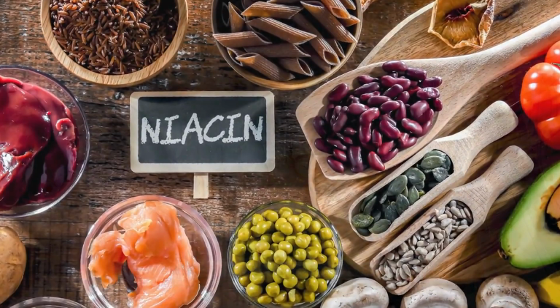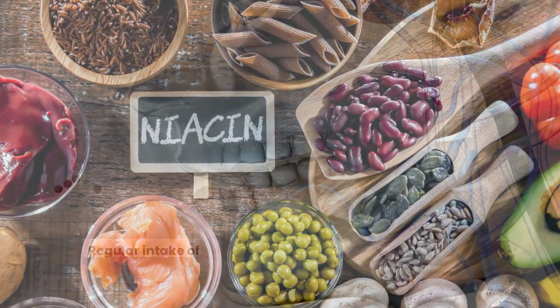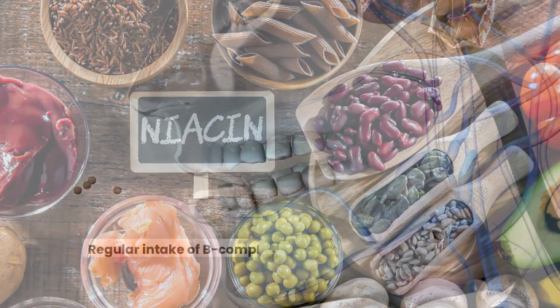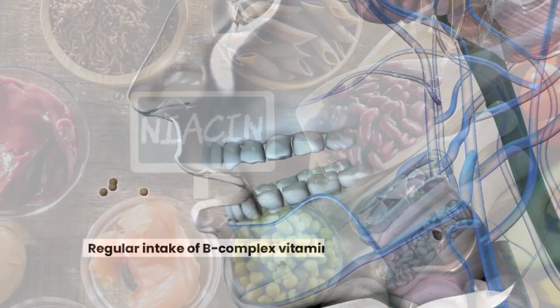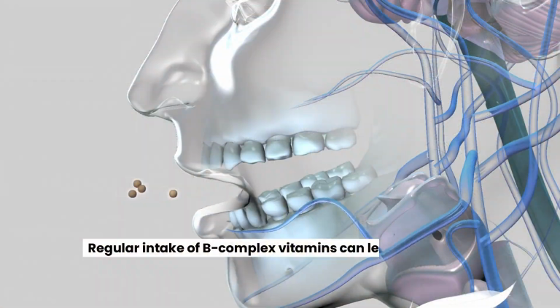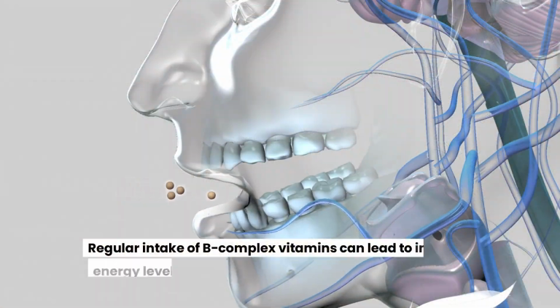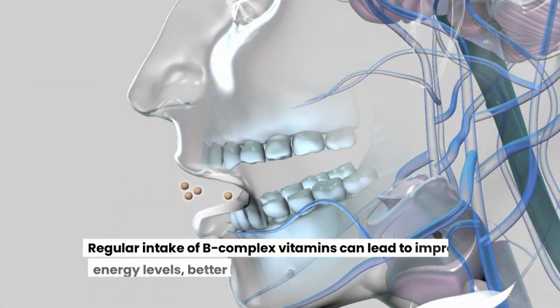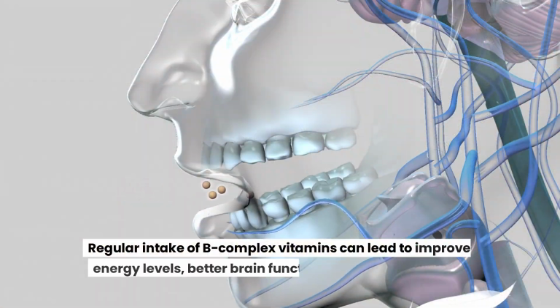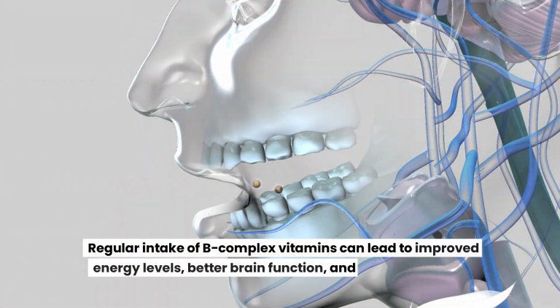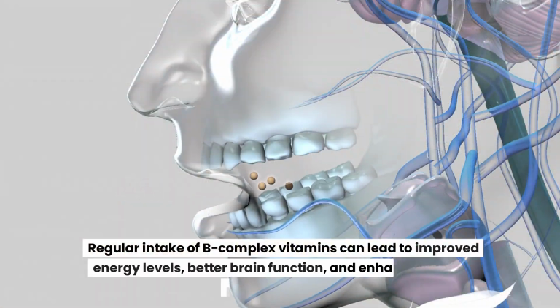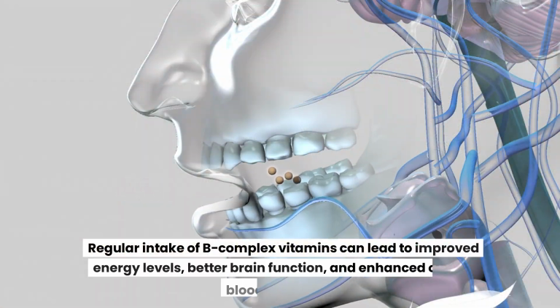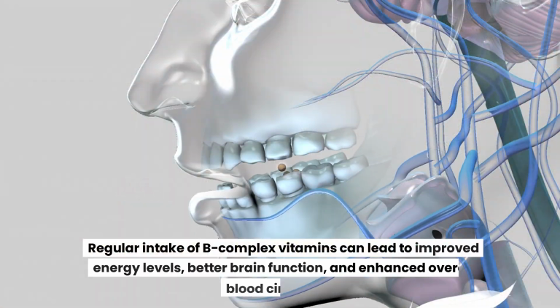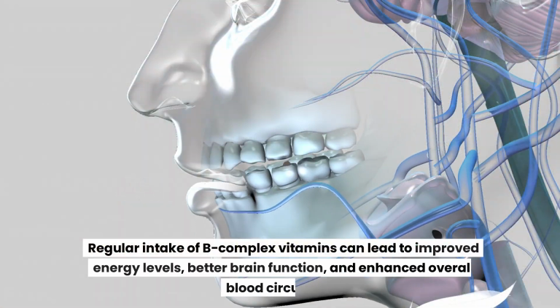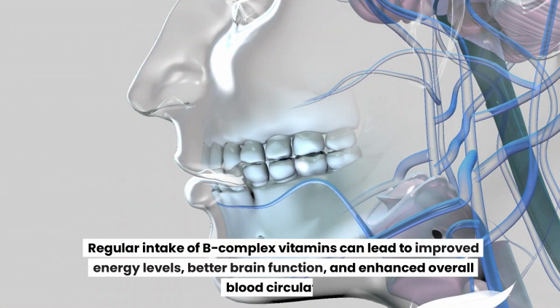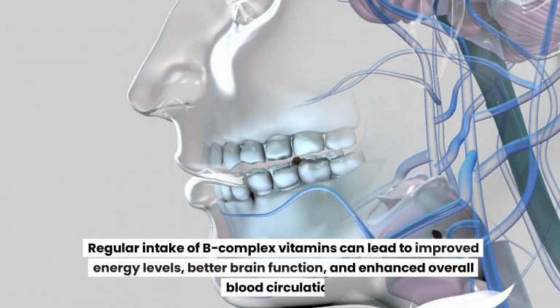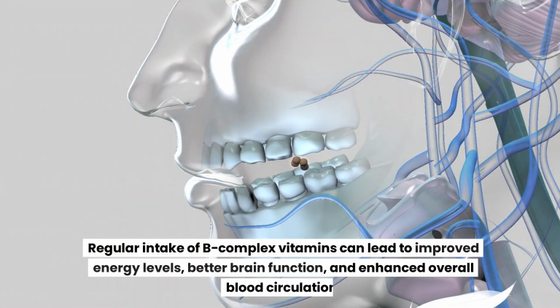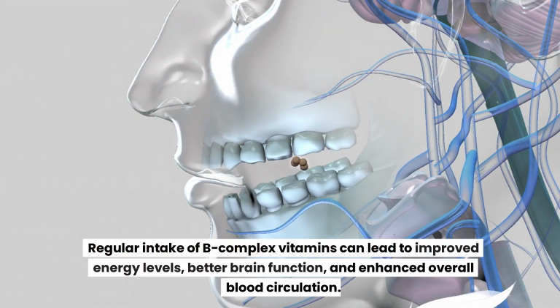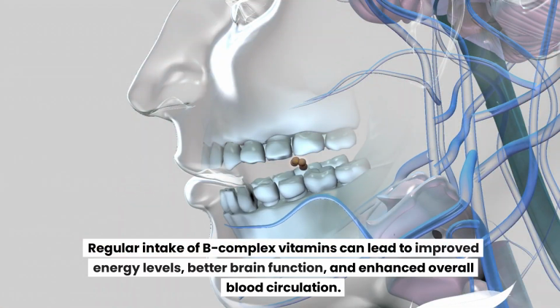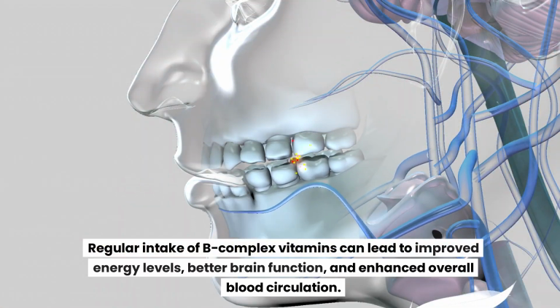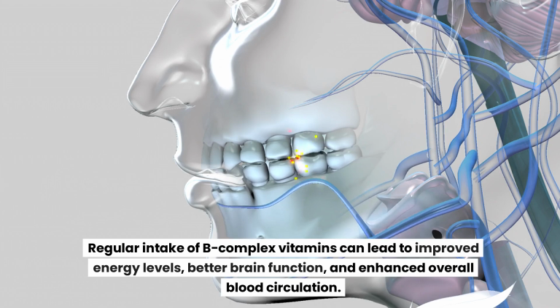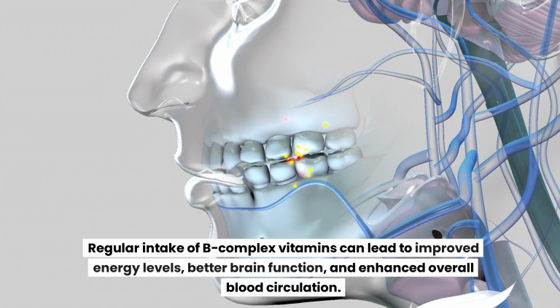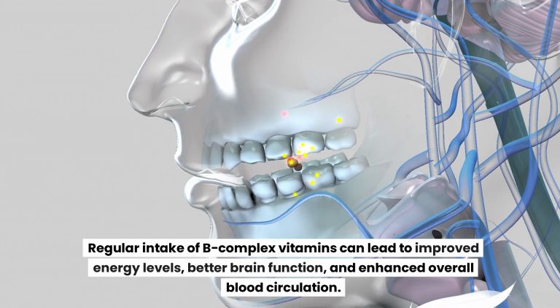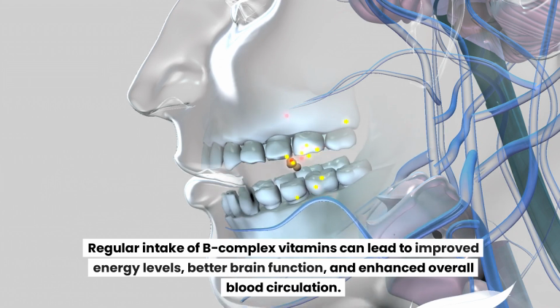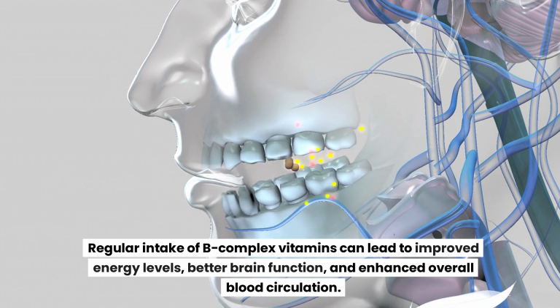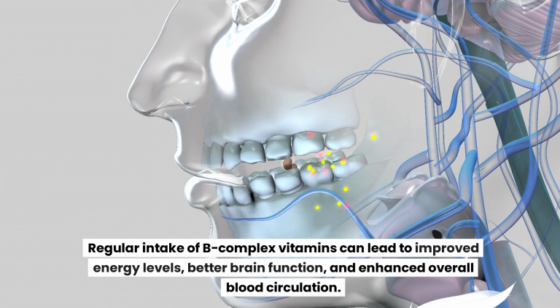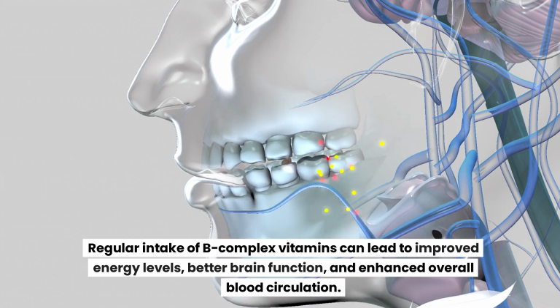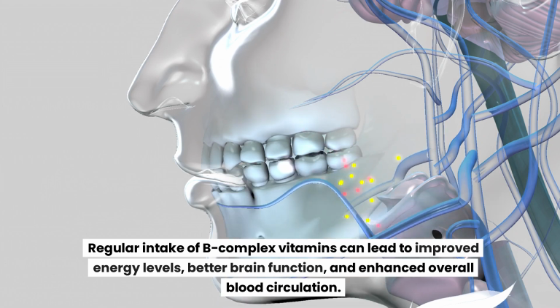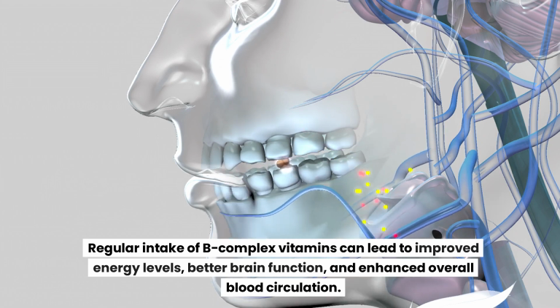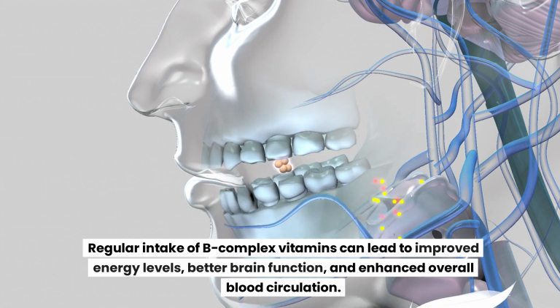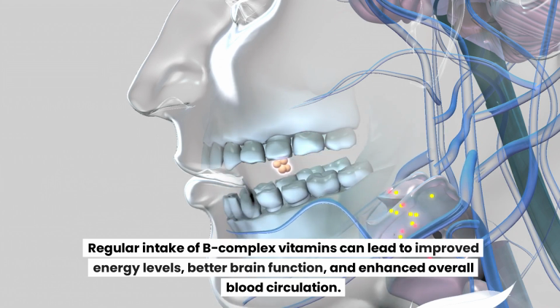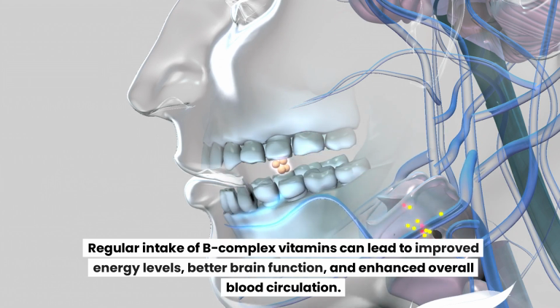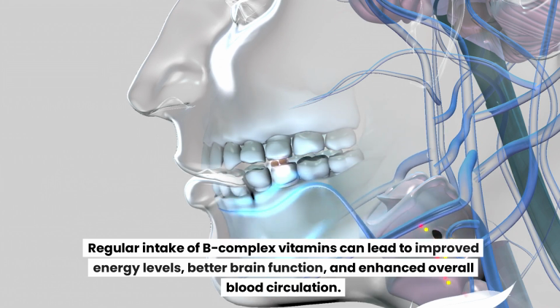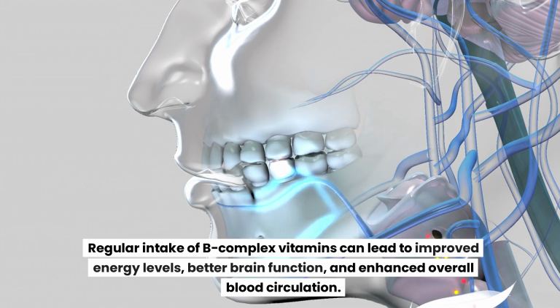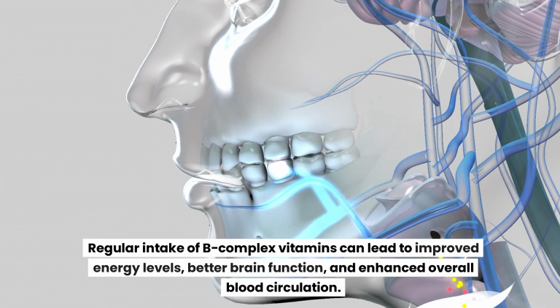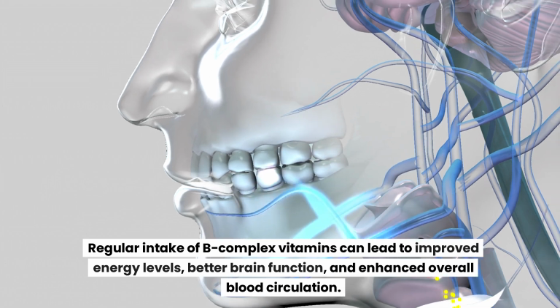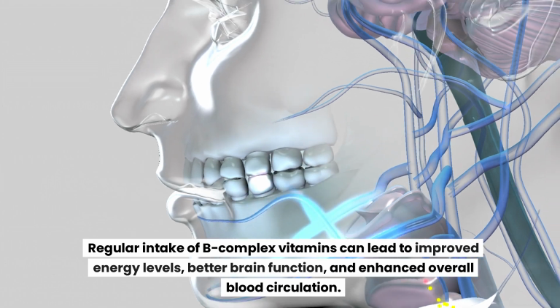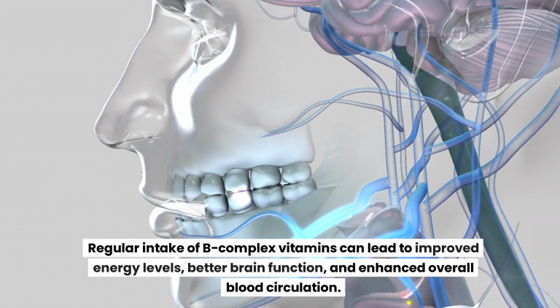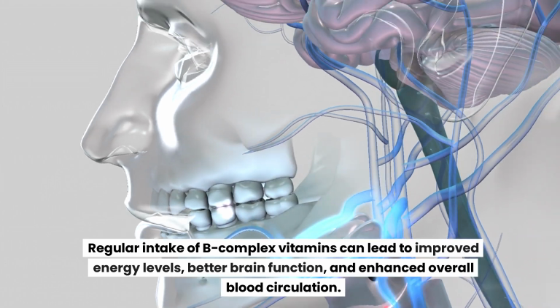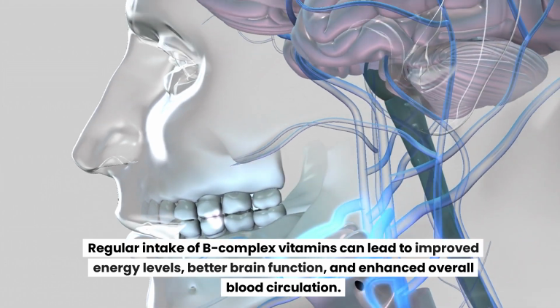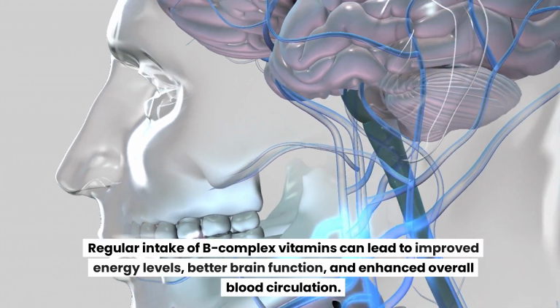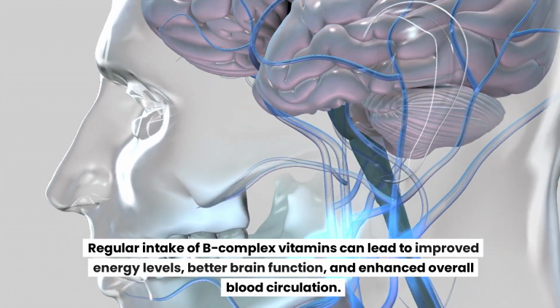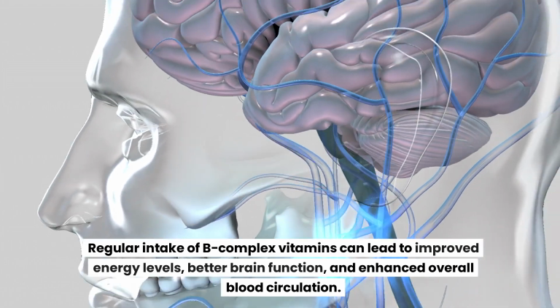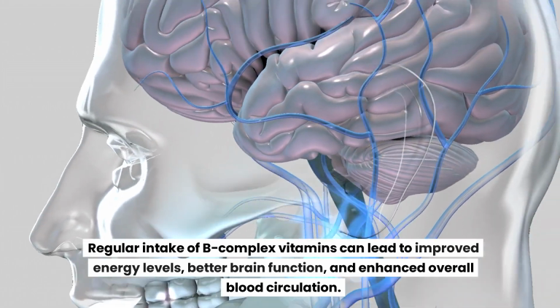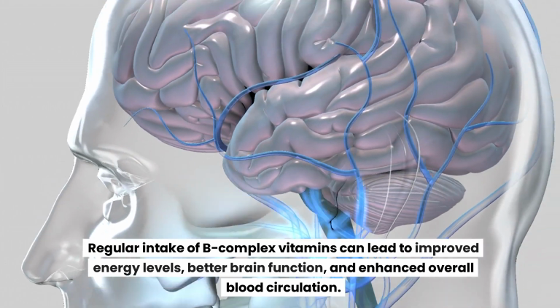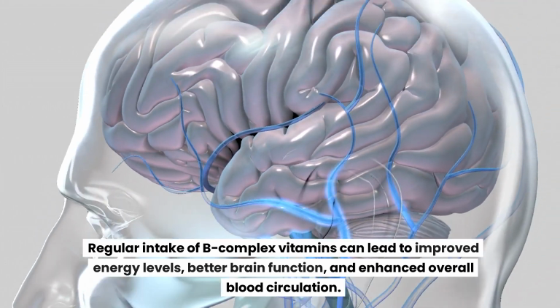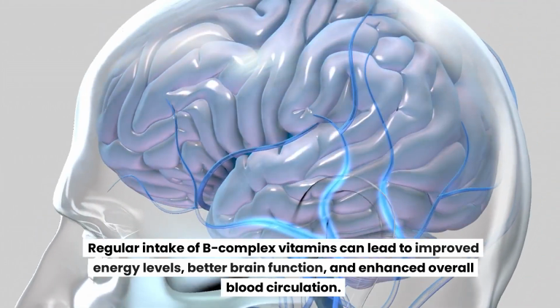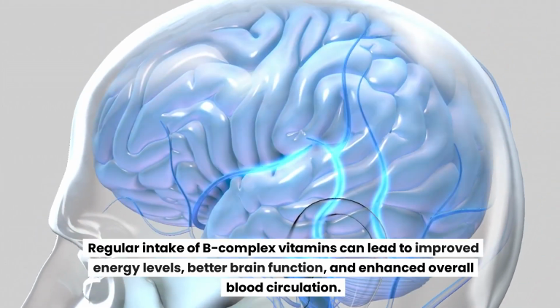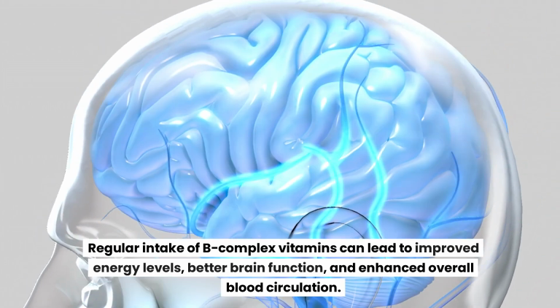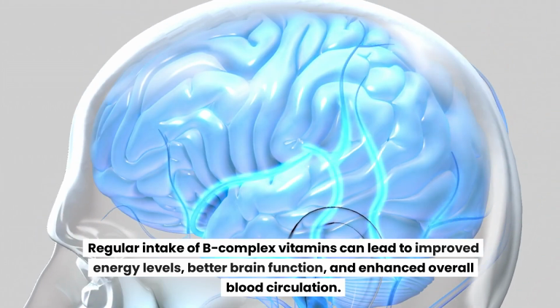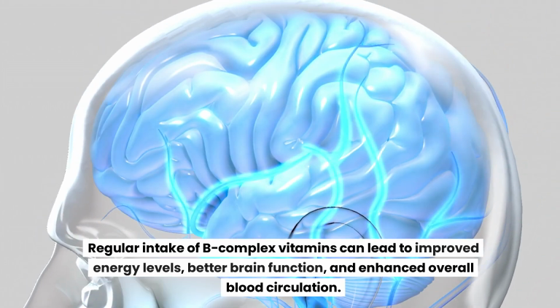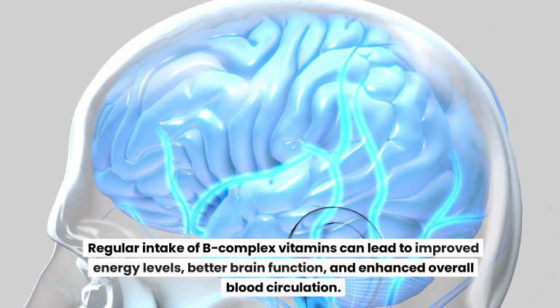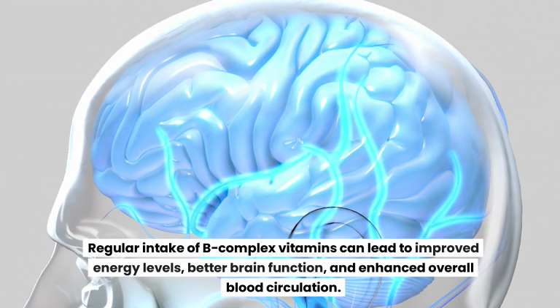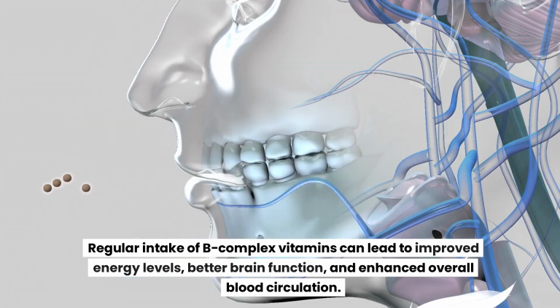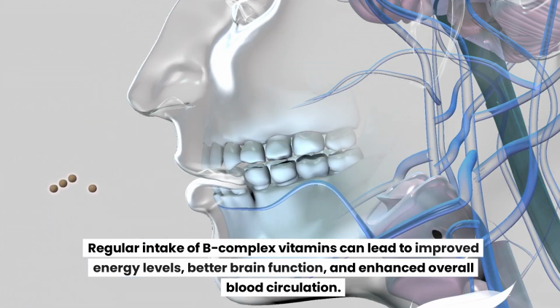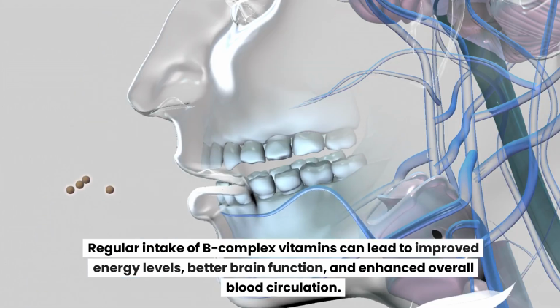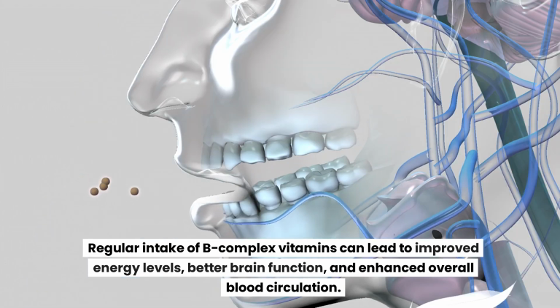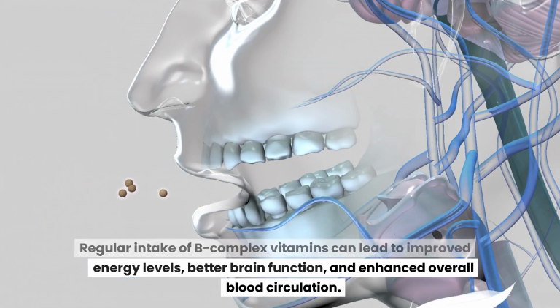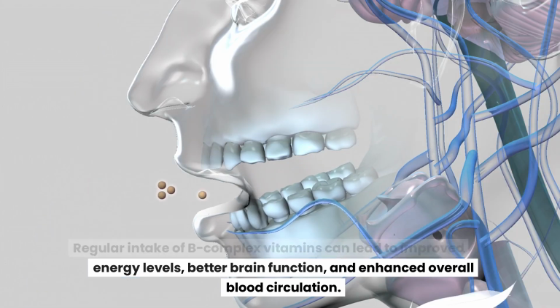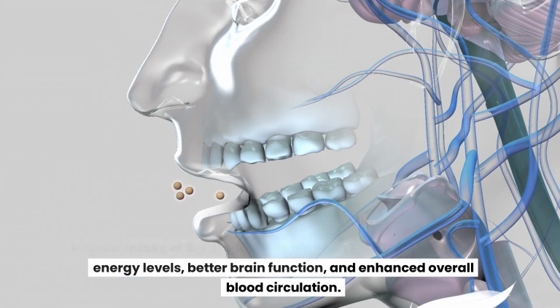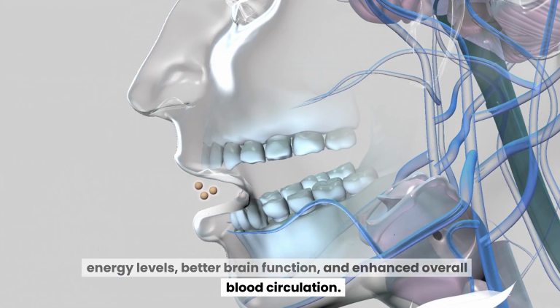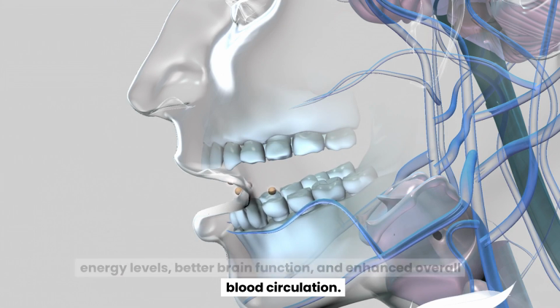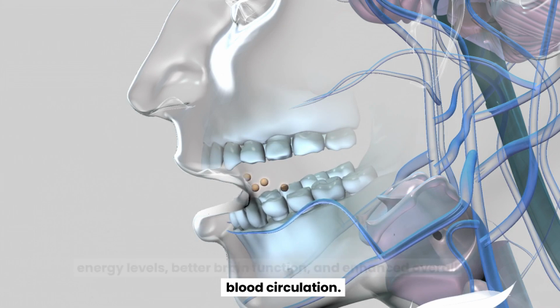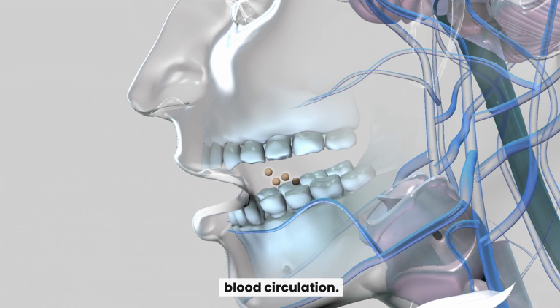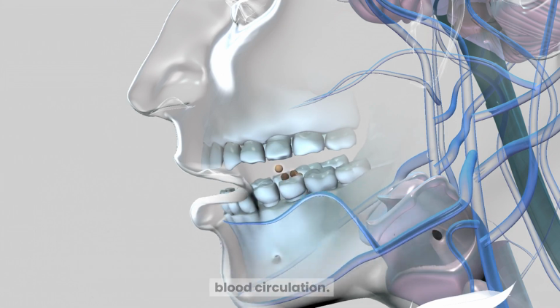Regular intake of B complex vitamins can lead to improved energy levels, better brain function, and enhanced overall blood circulation.